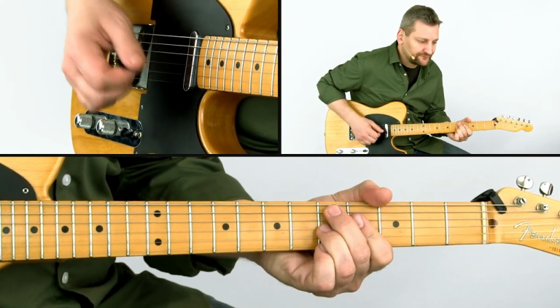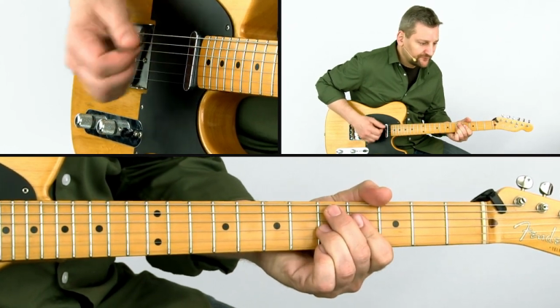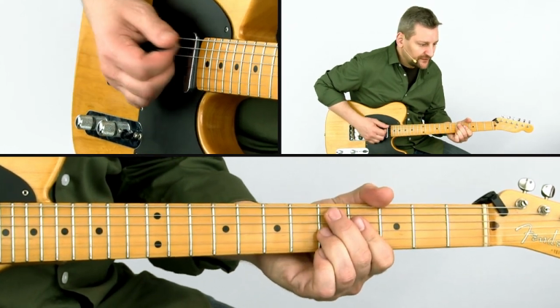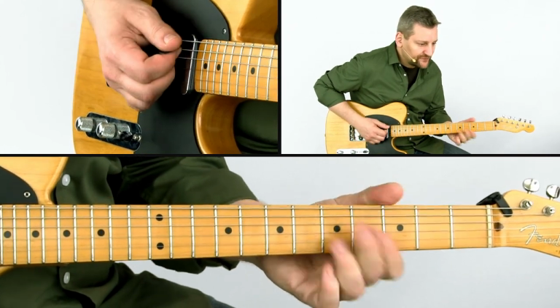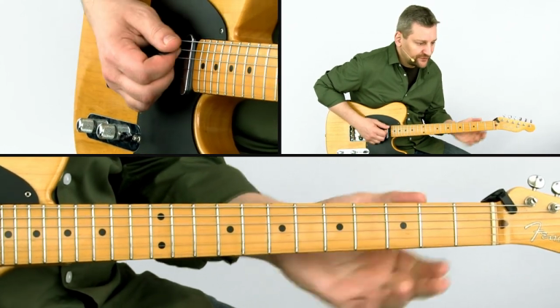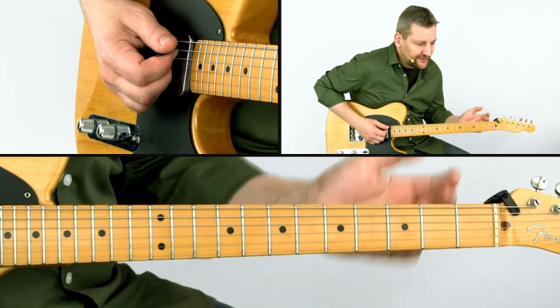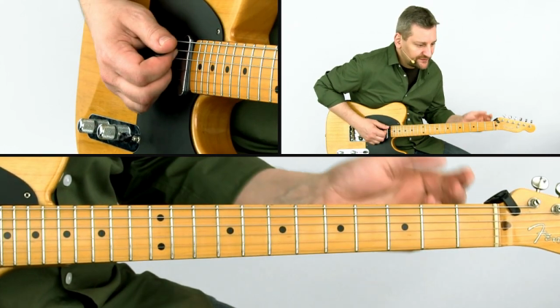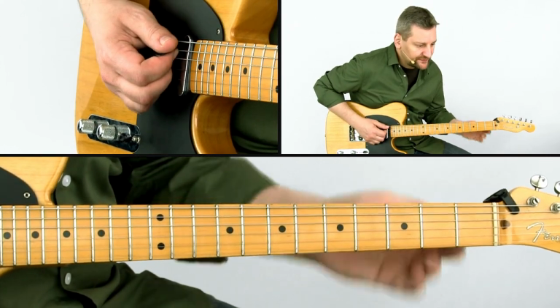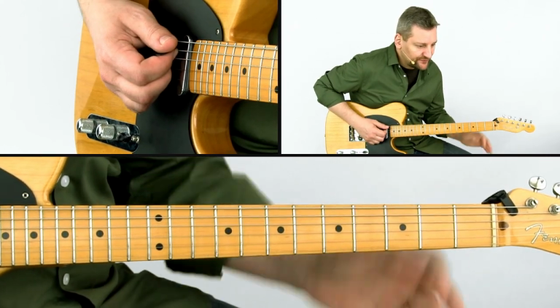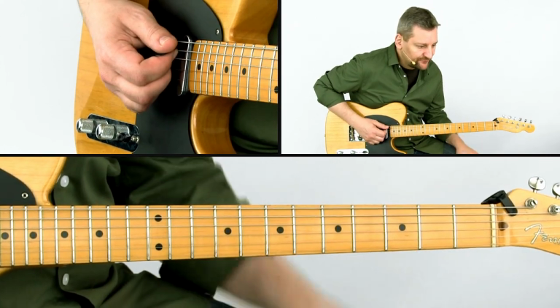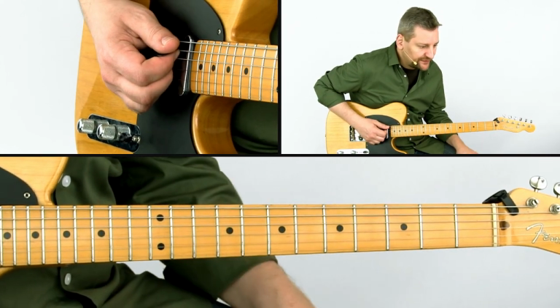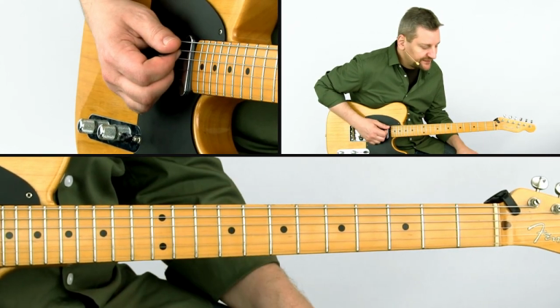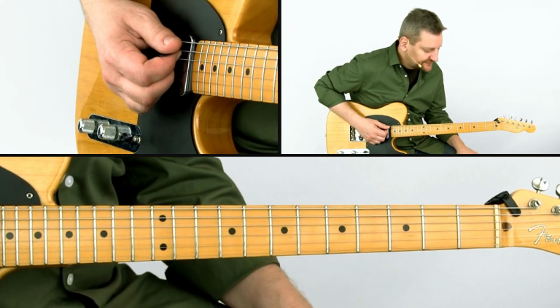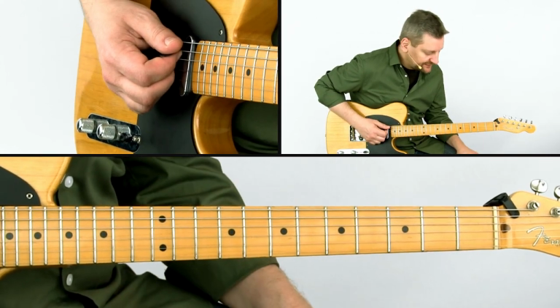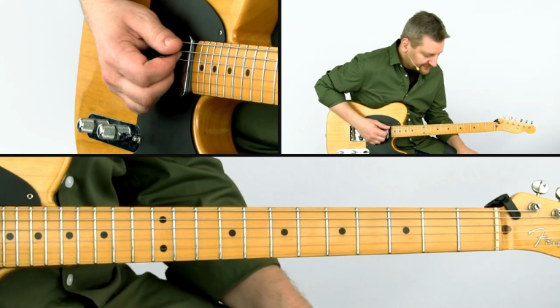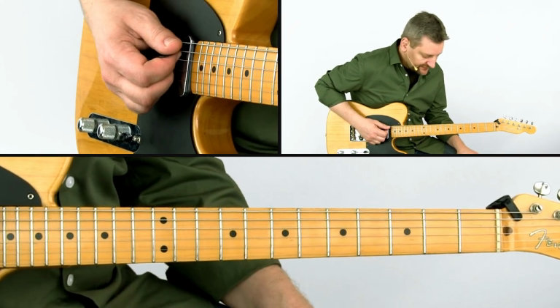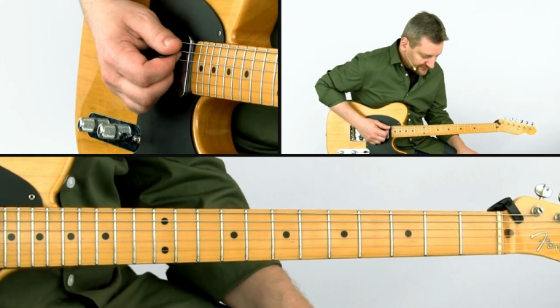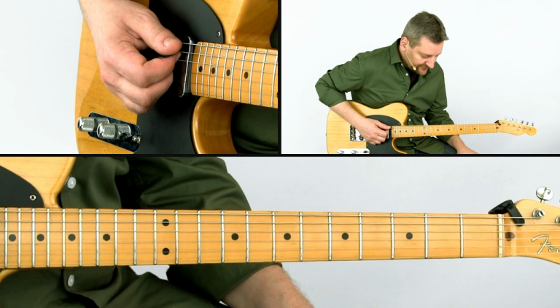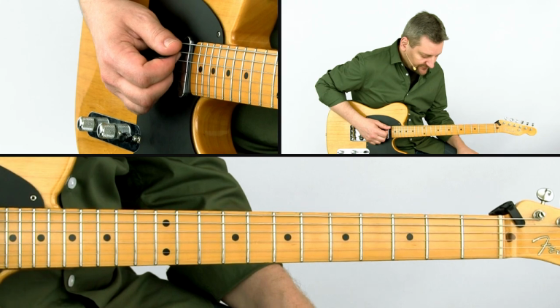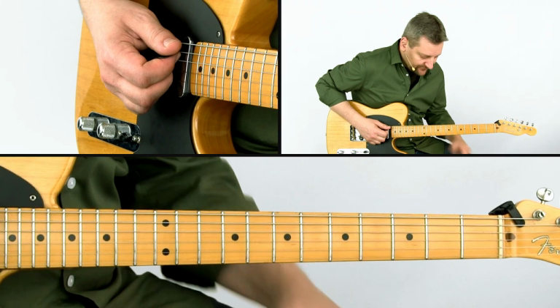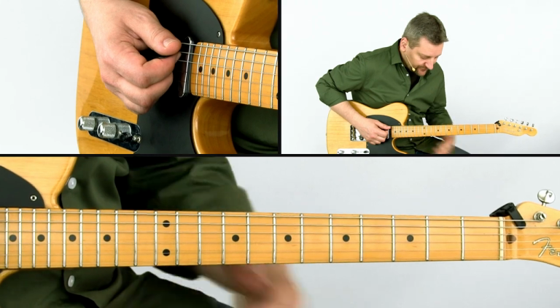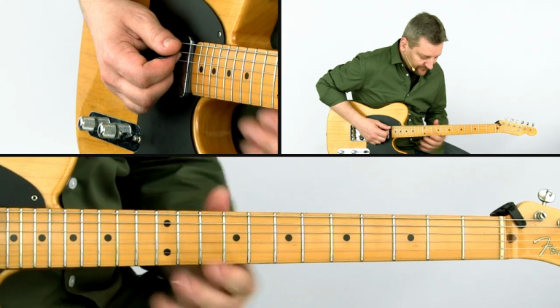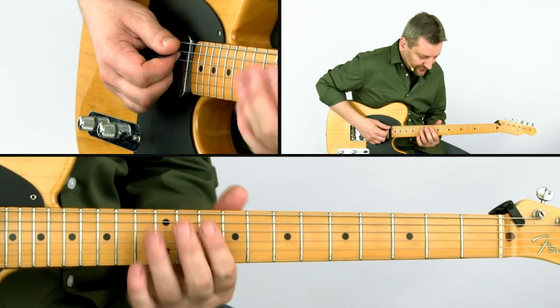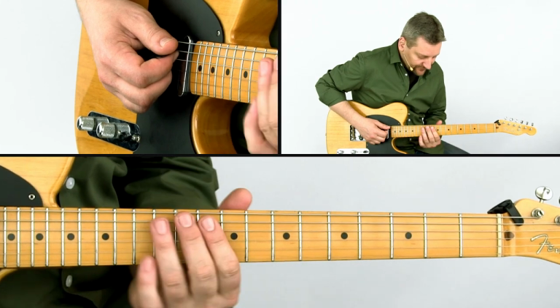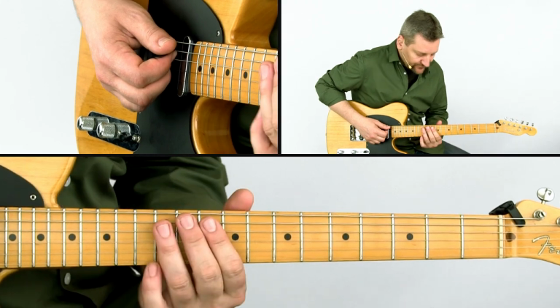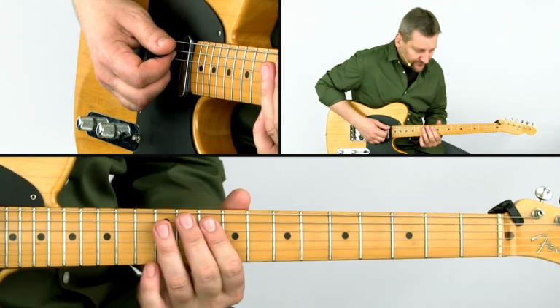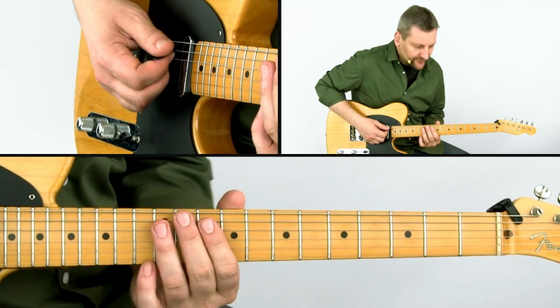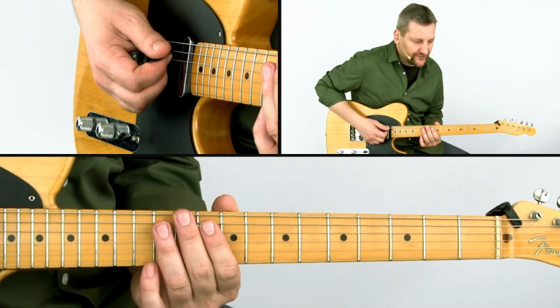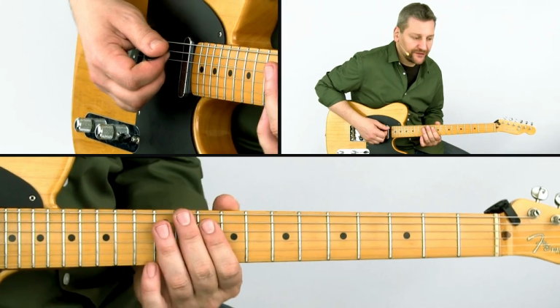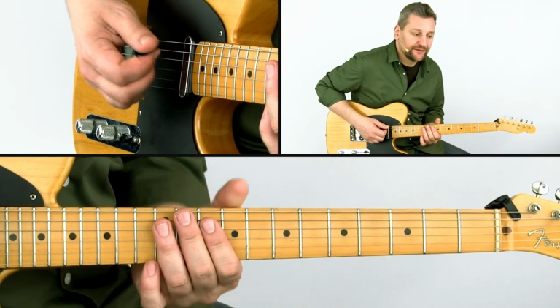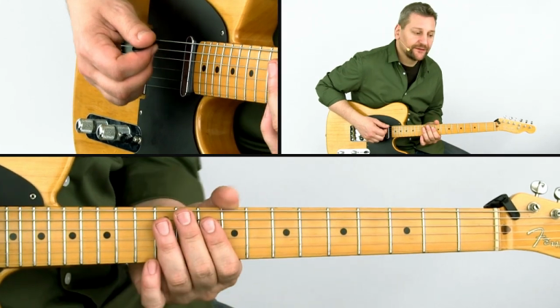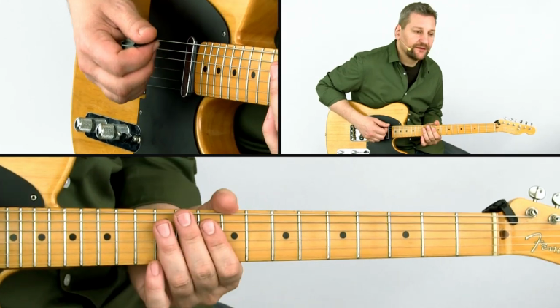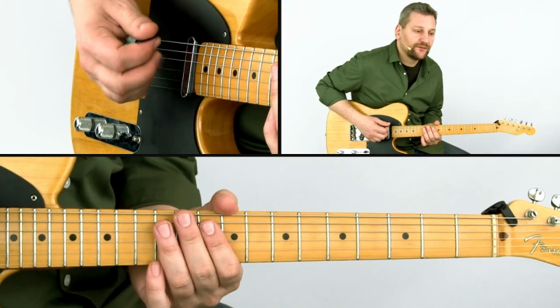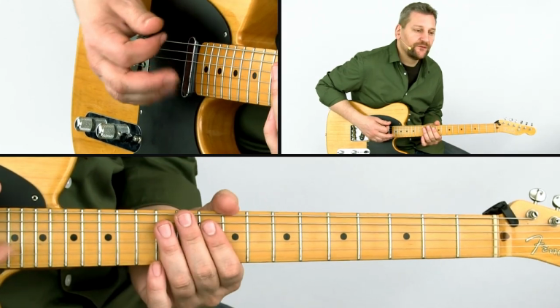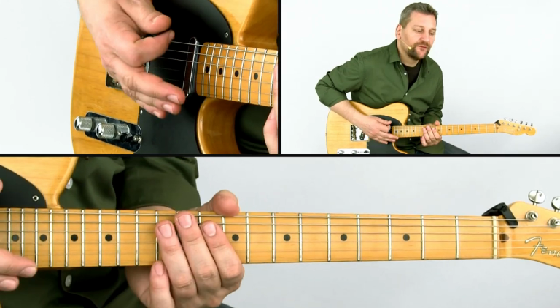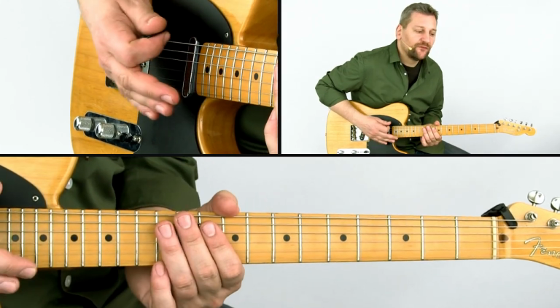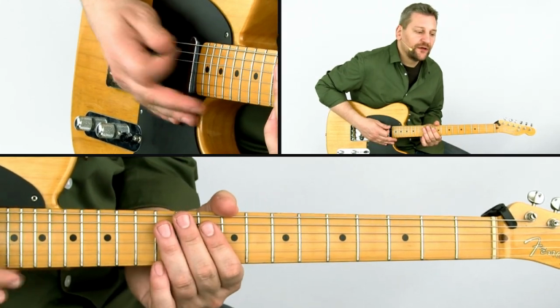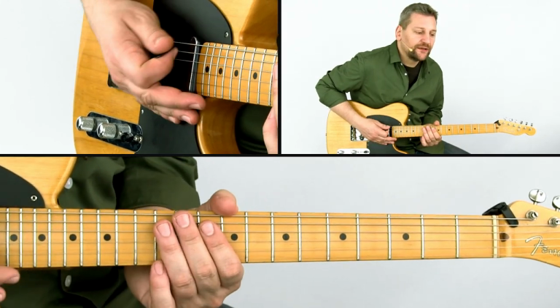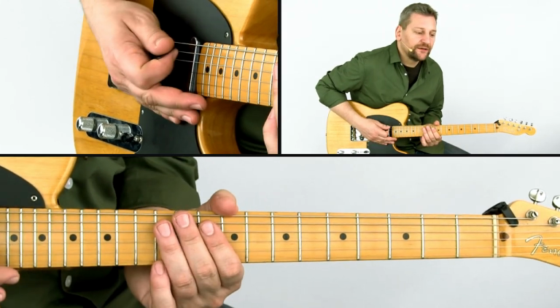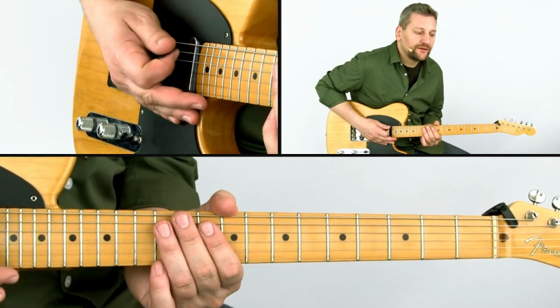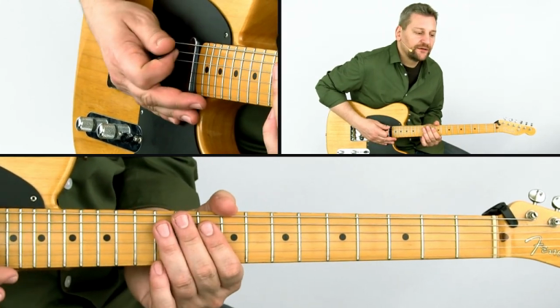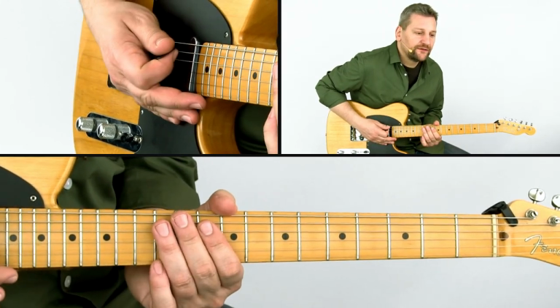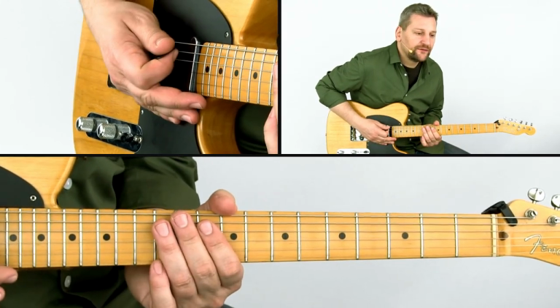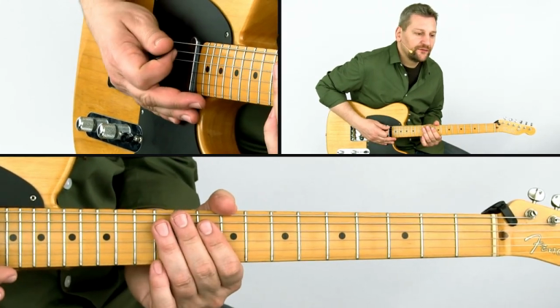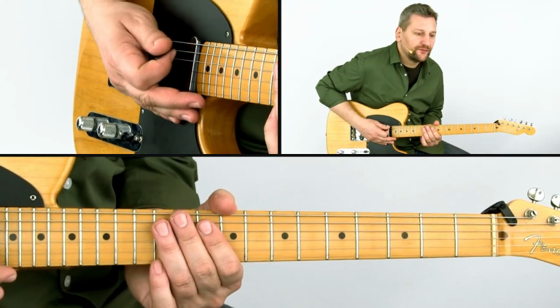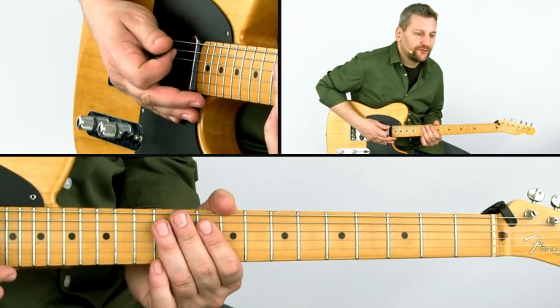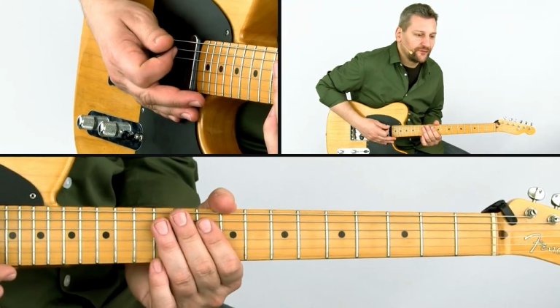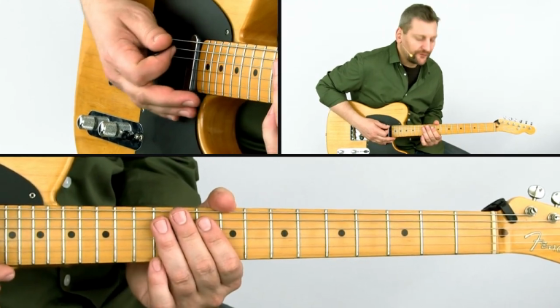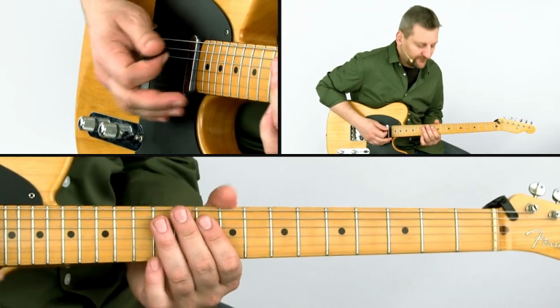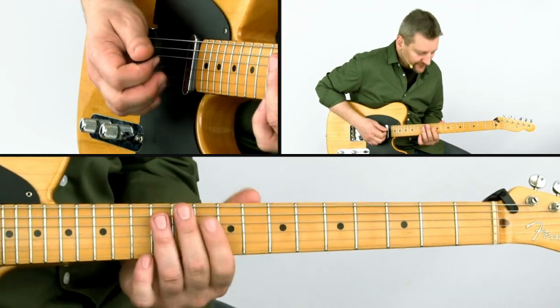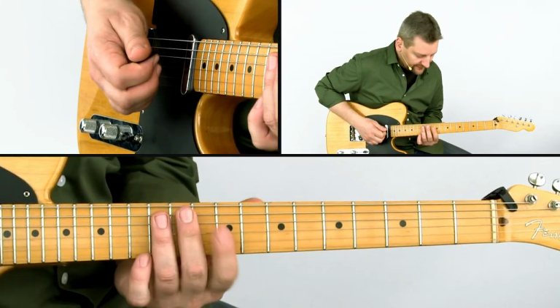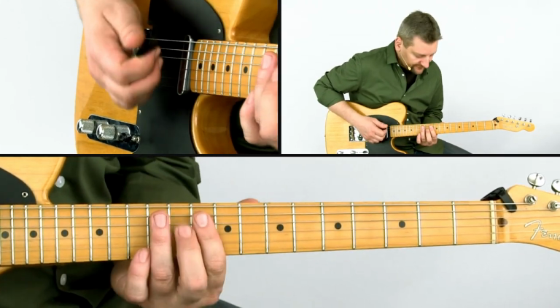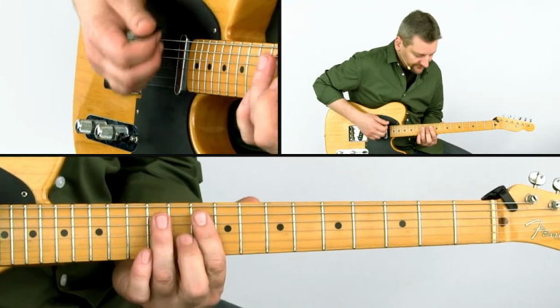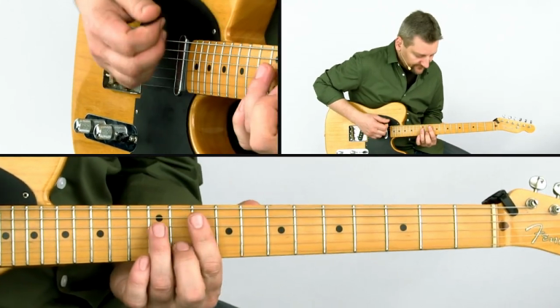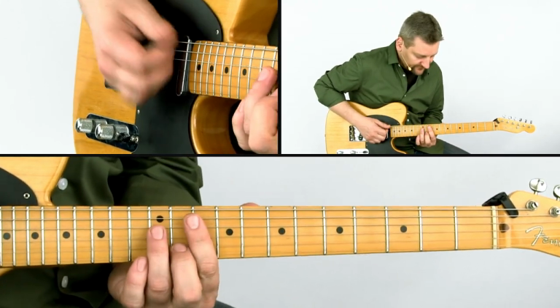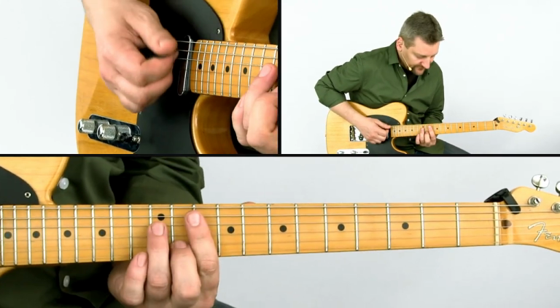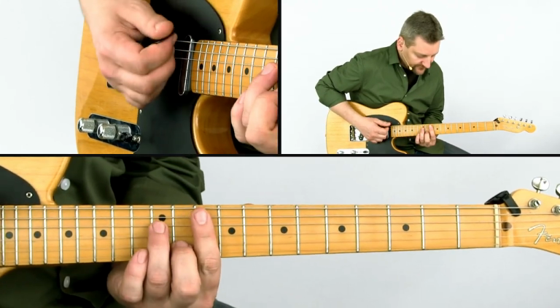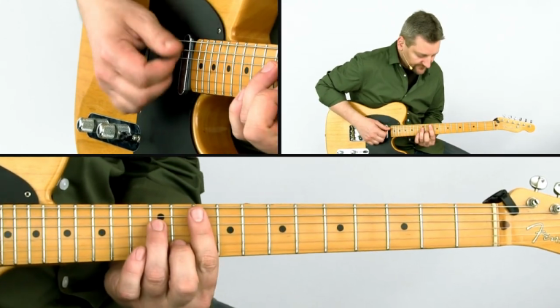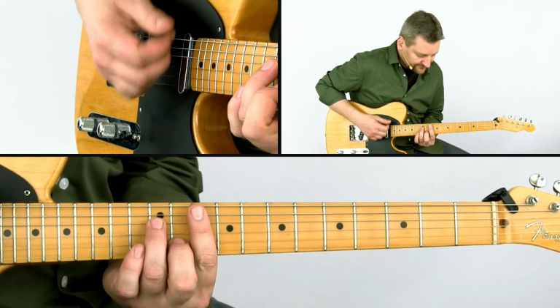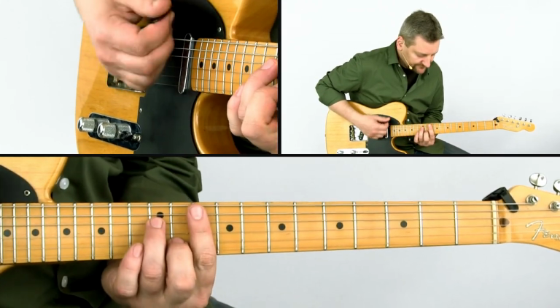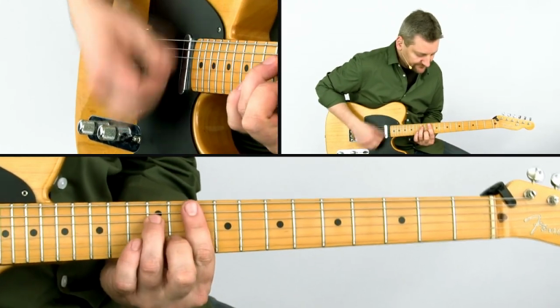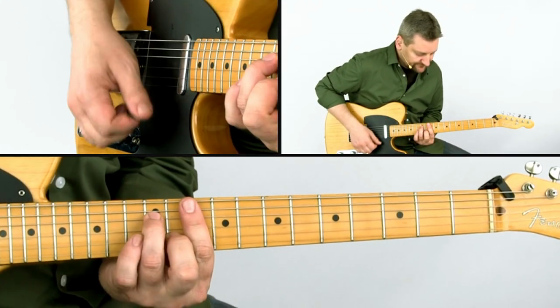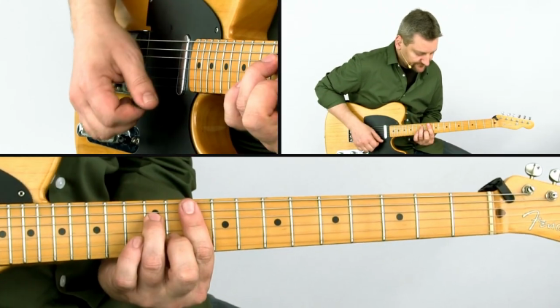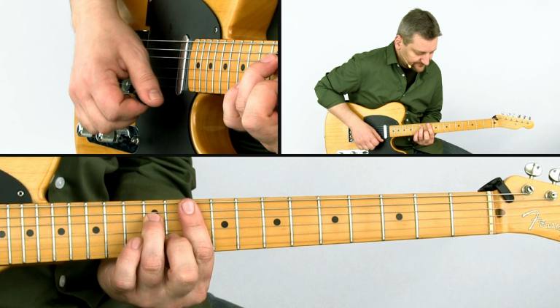Here's the complete four-bar progression: one, two, three, four.